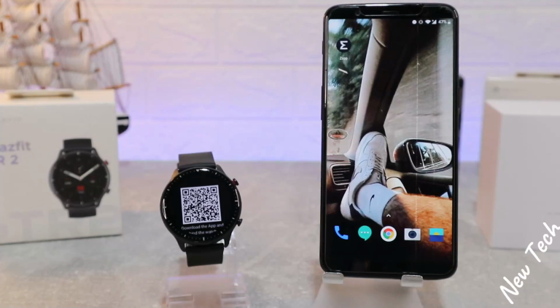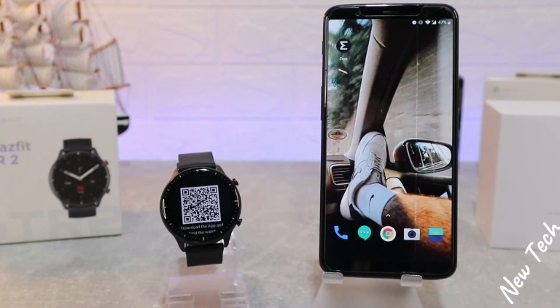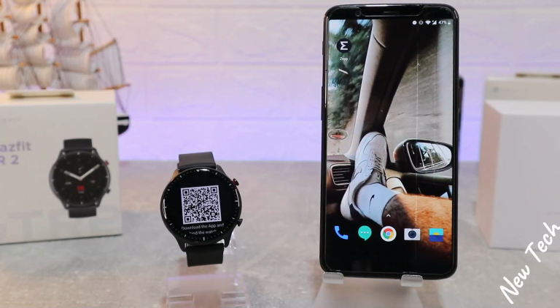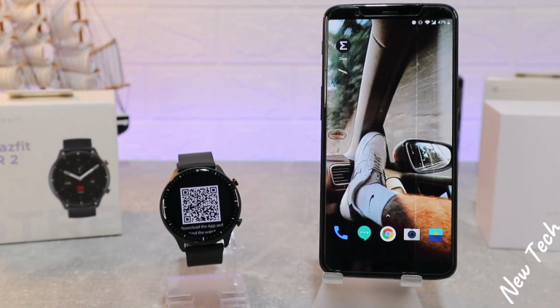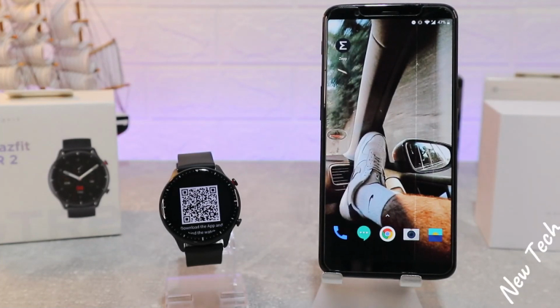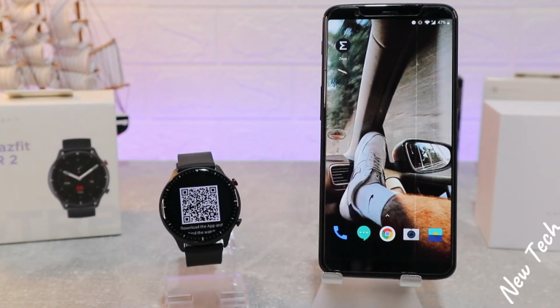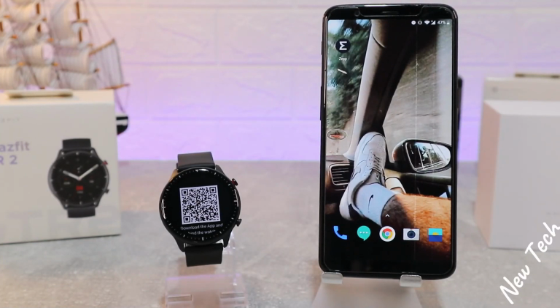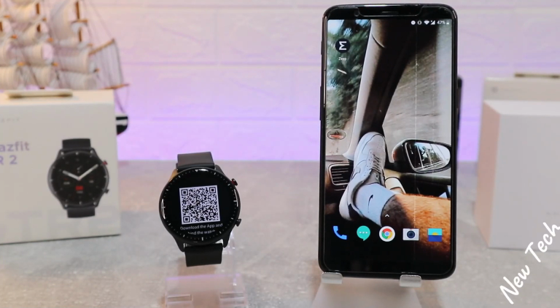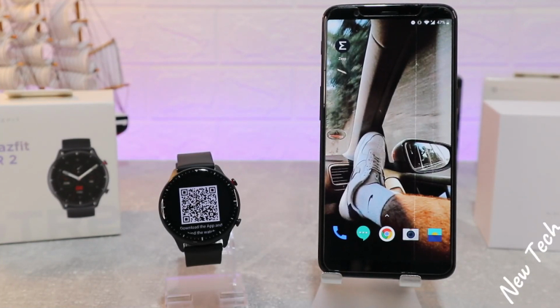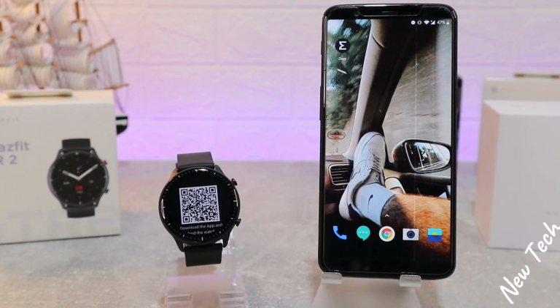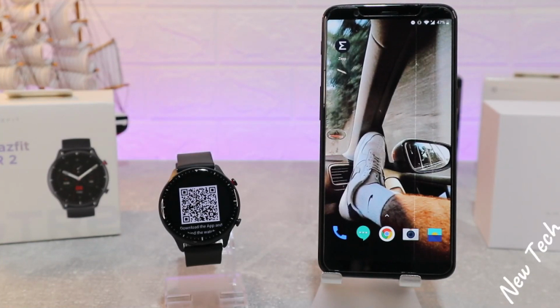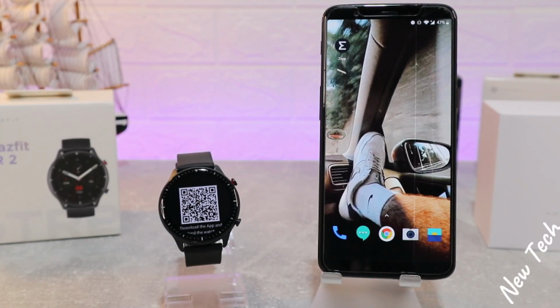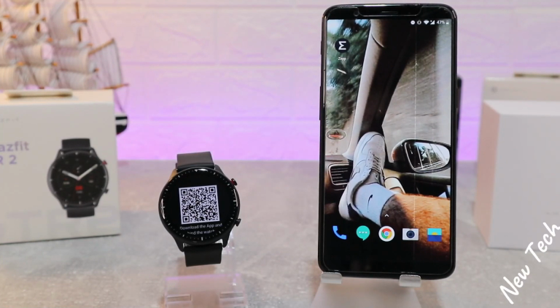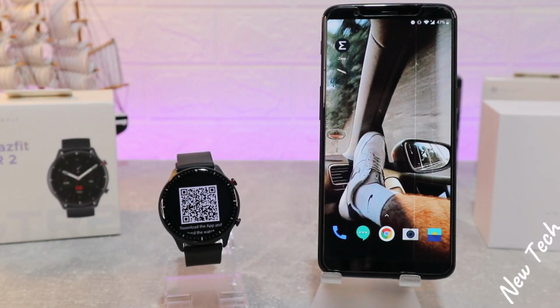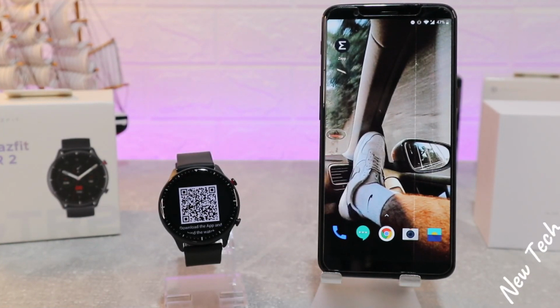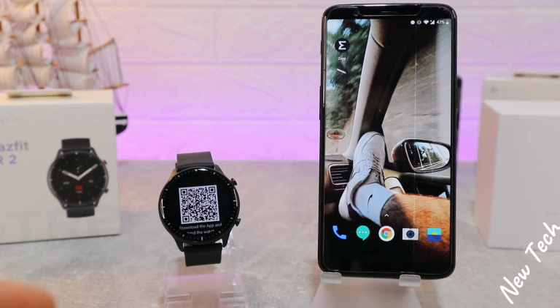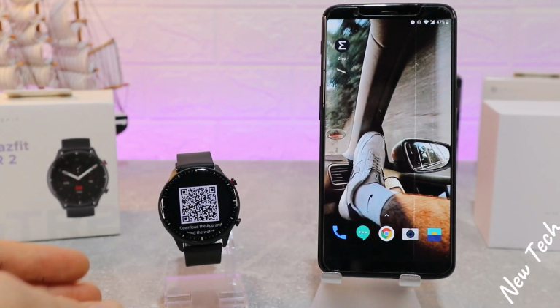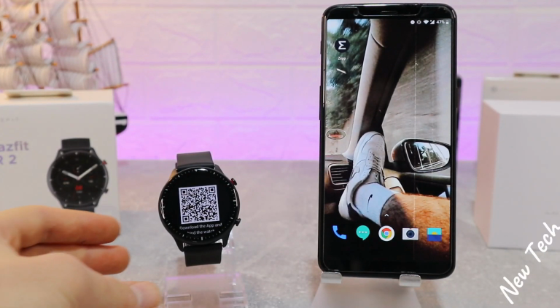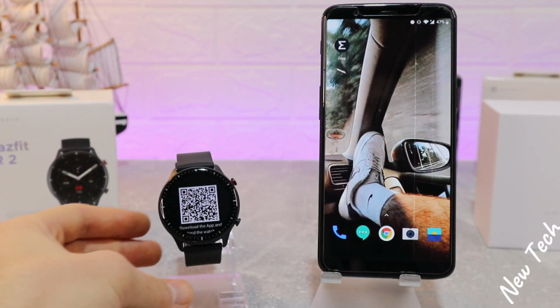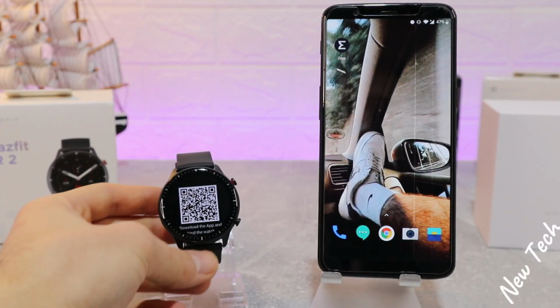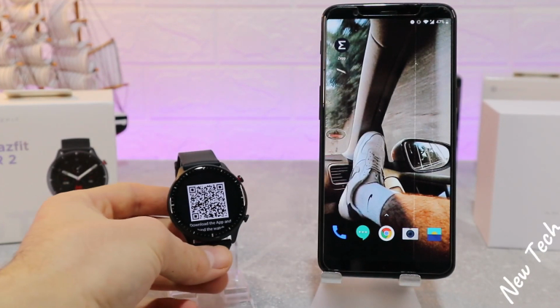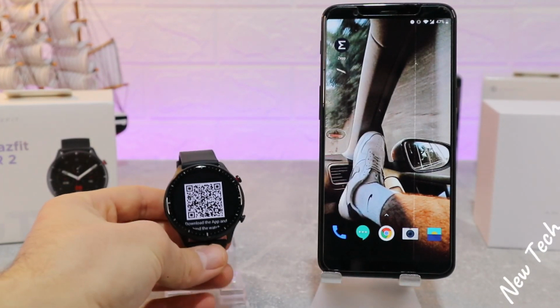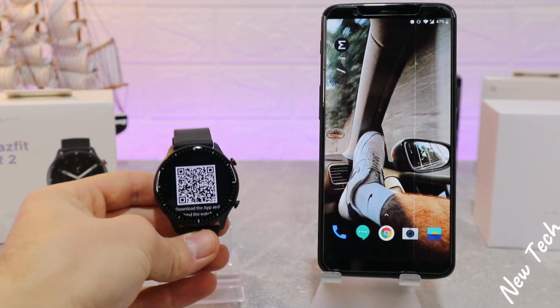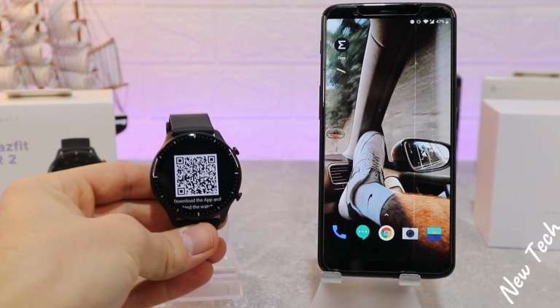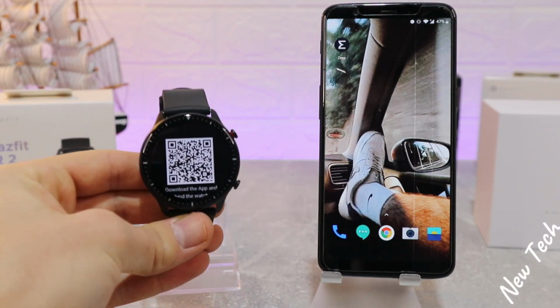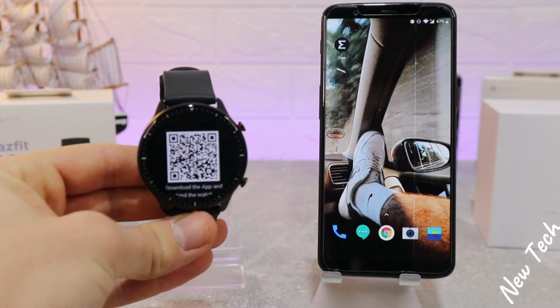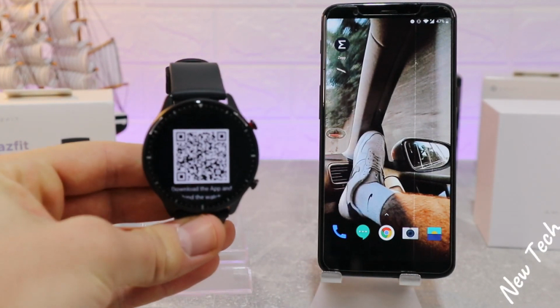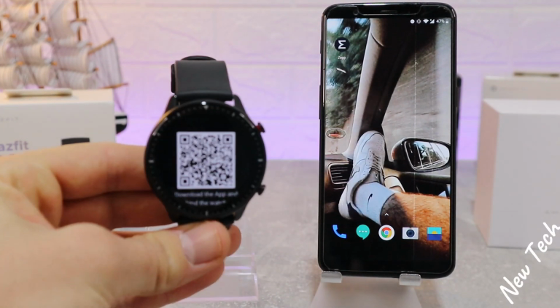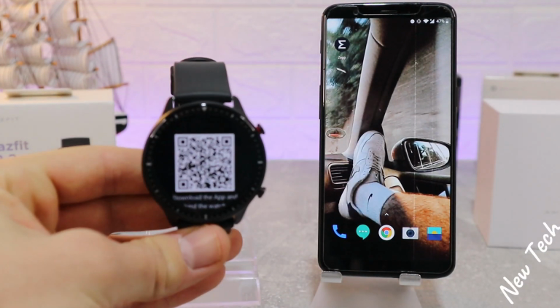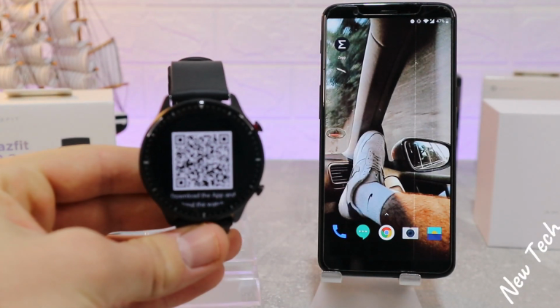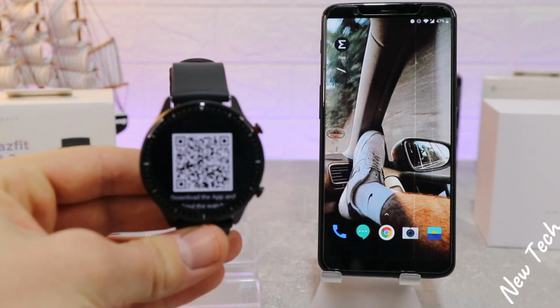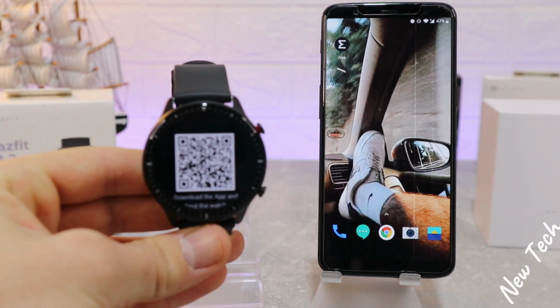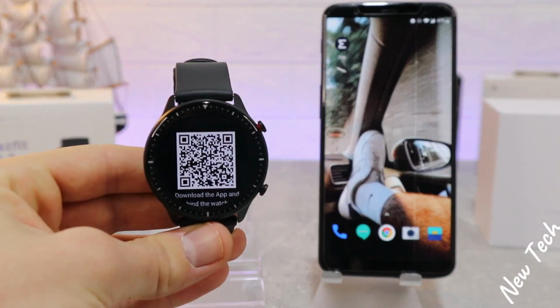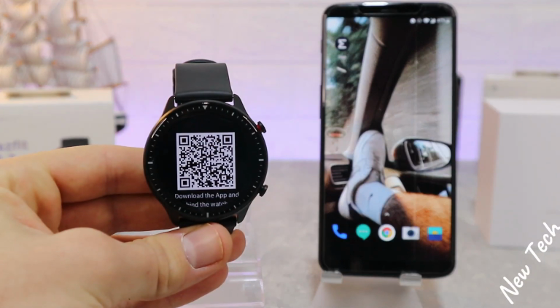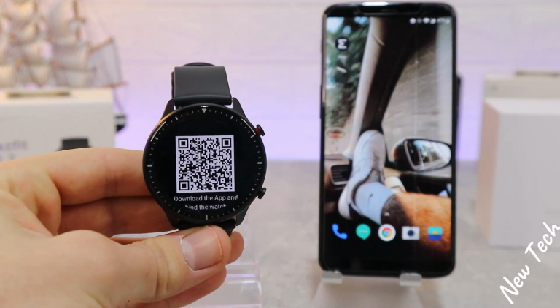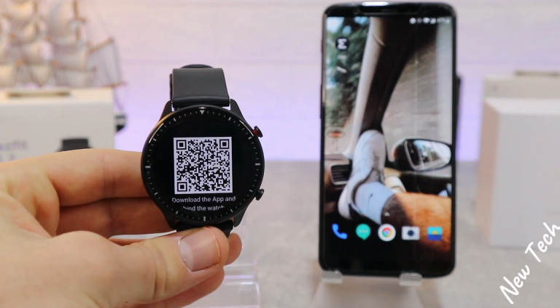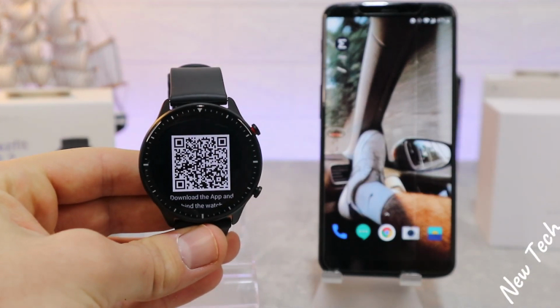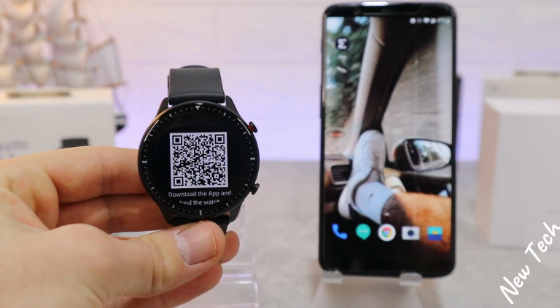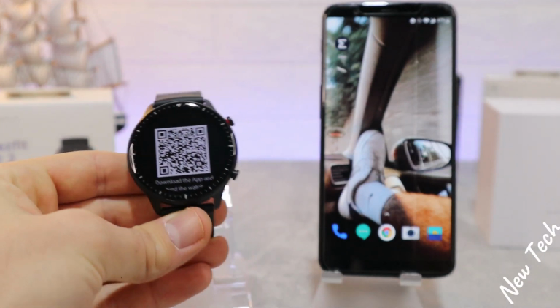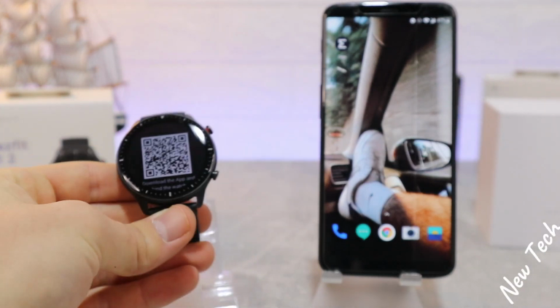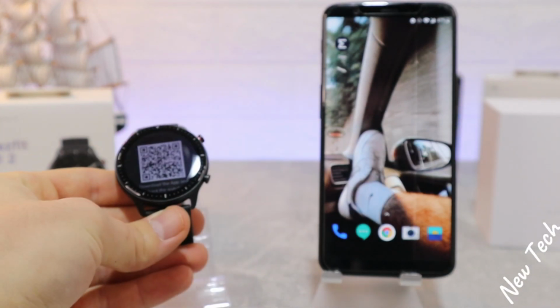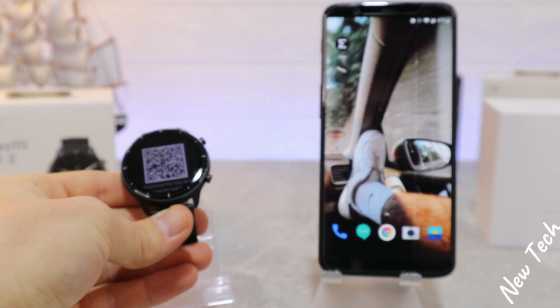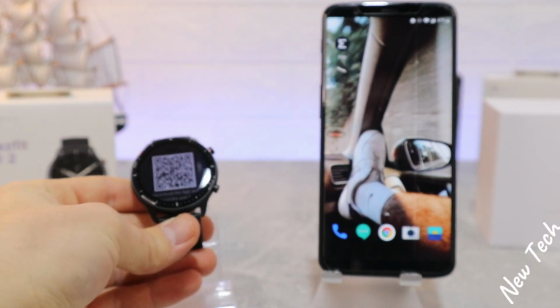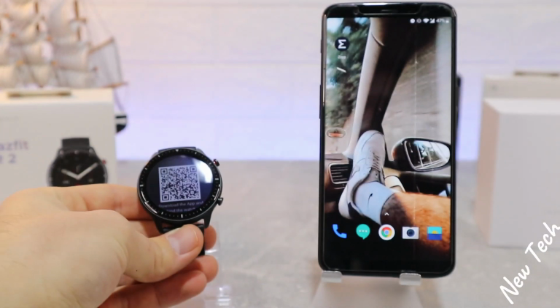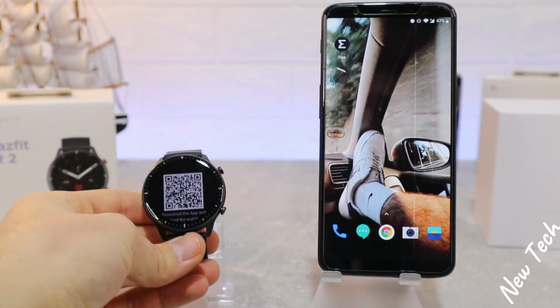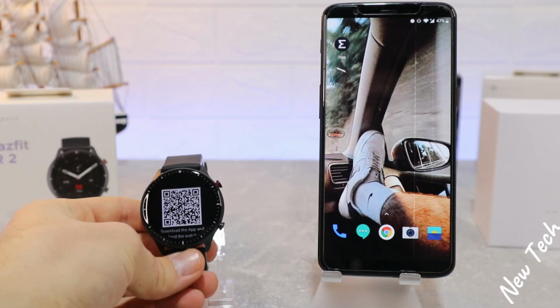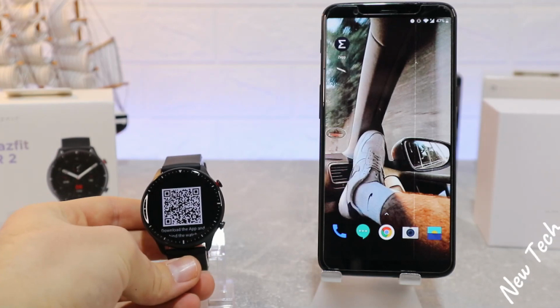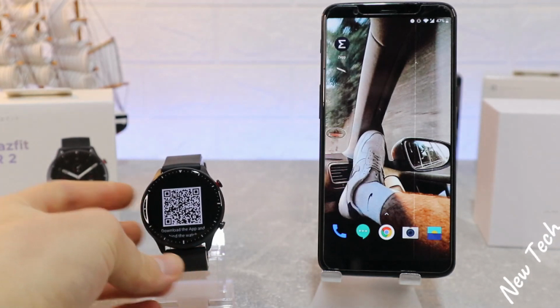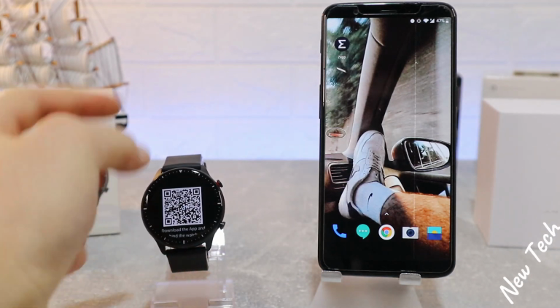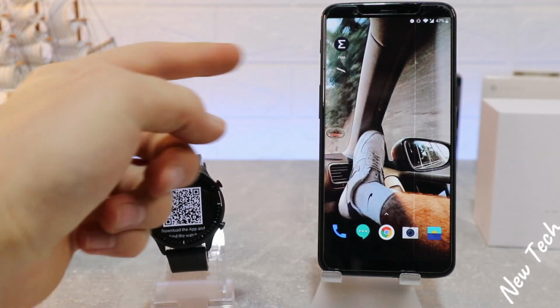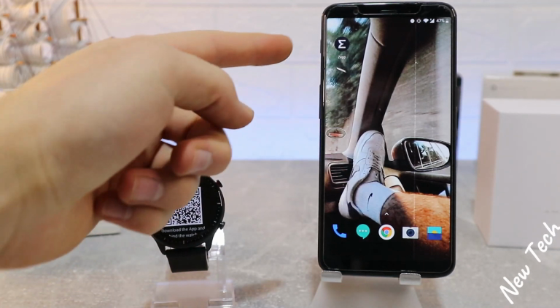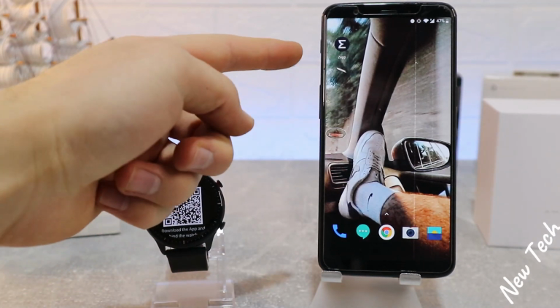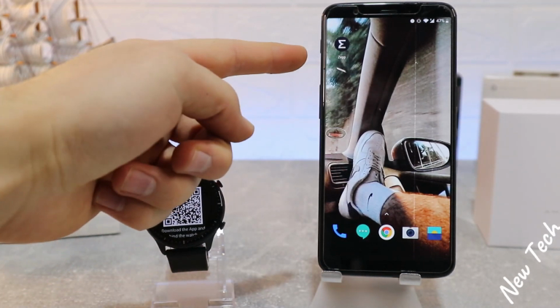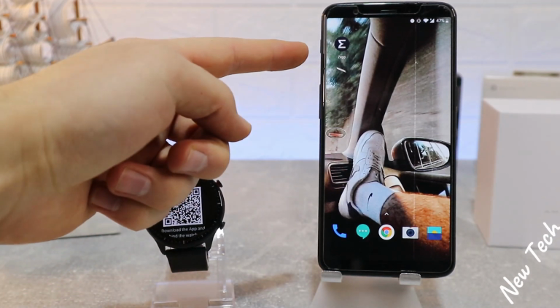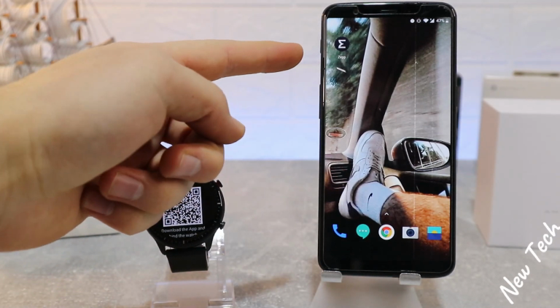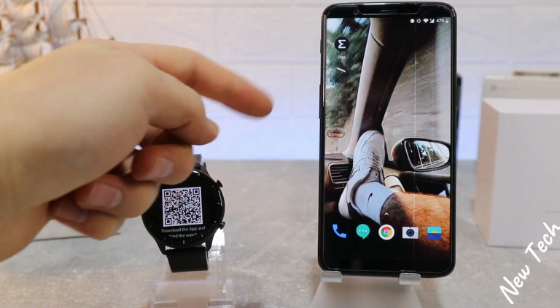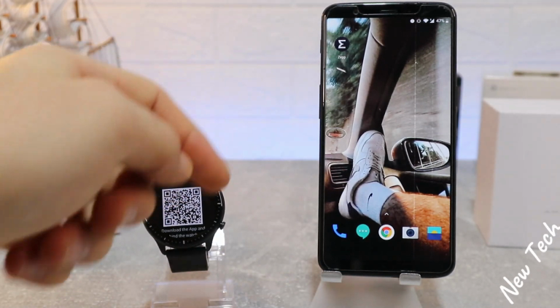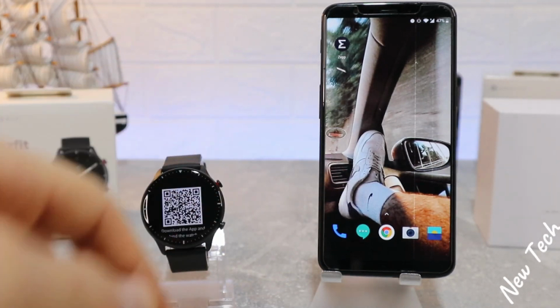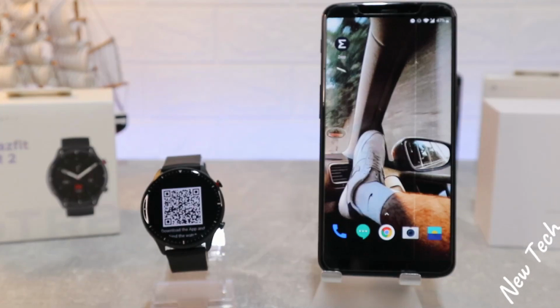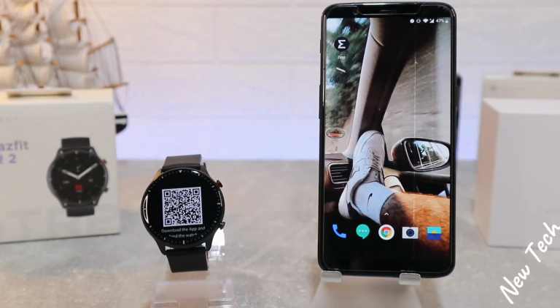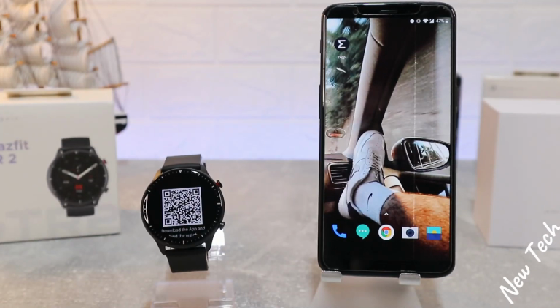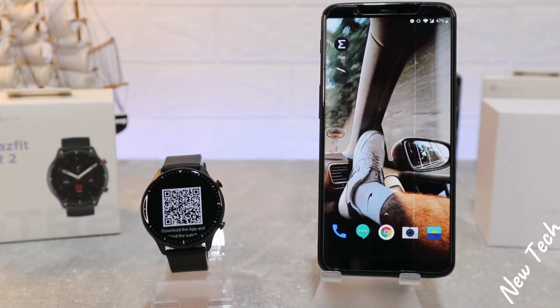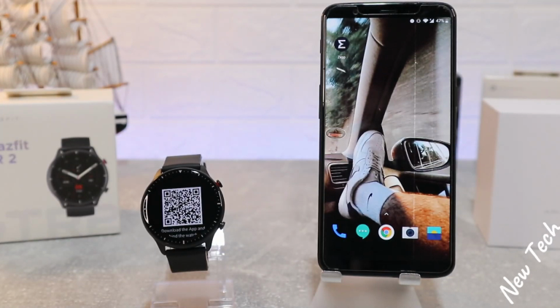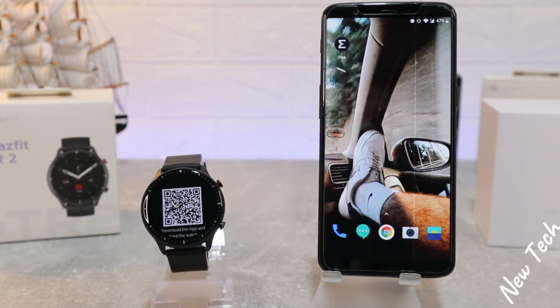Hello everyone and welcome back to New Tech Today. We're going to show you how to connect your Amazfit GTR 2 with Android and the Zepp app.